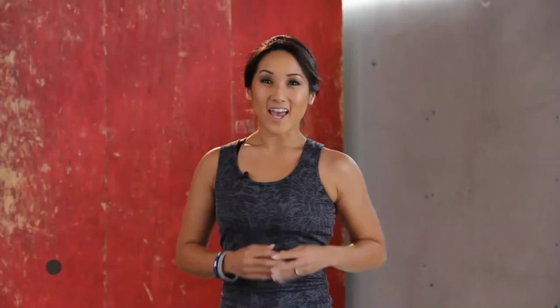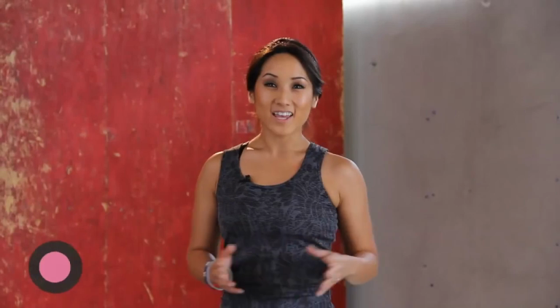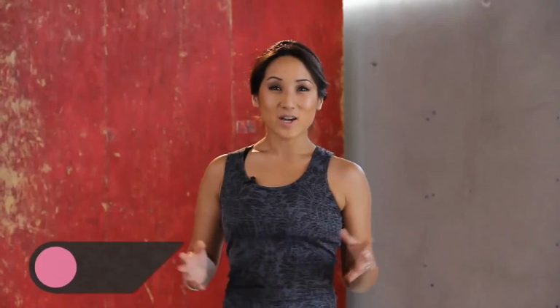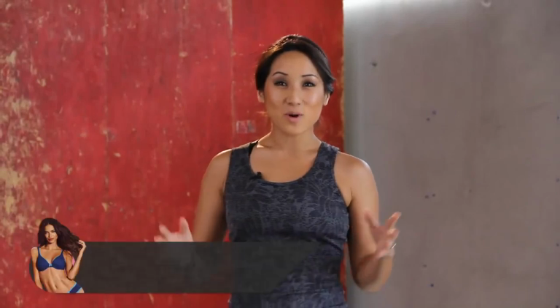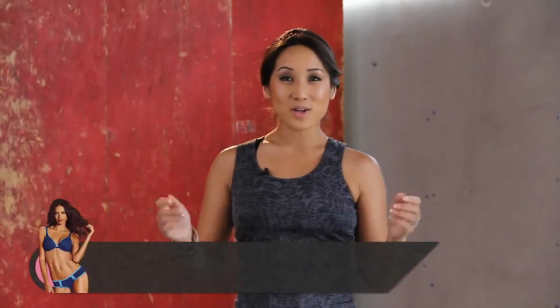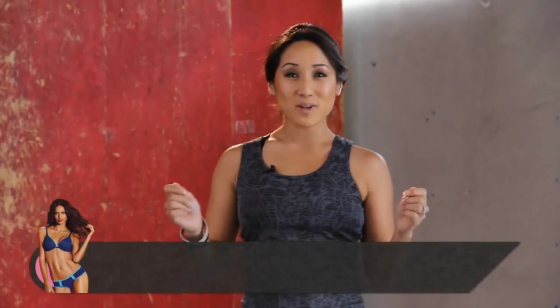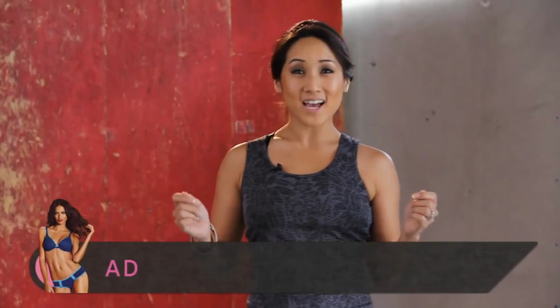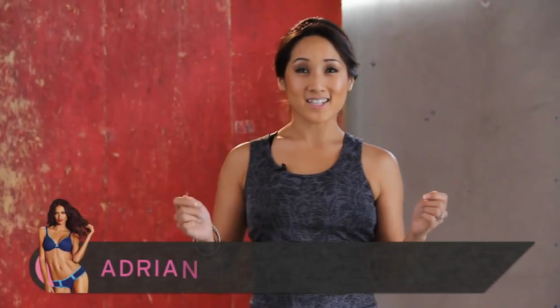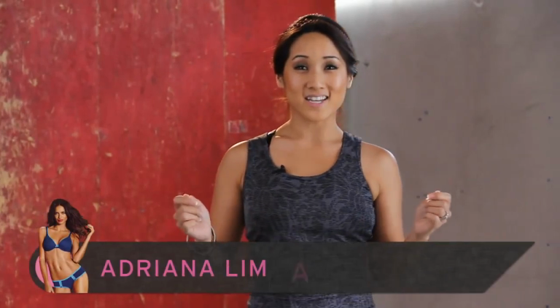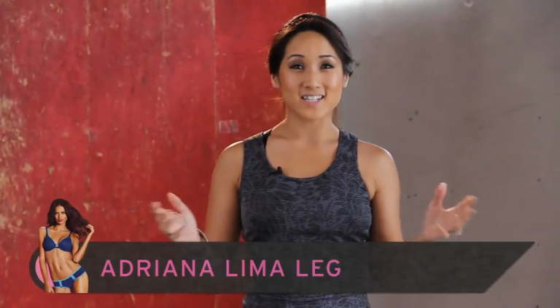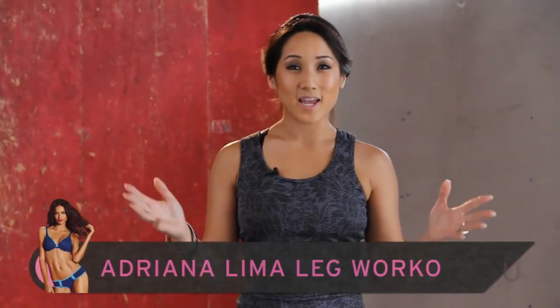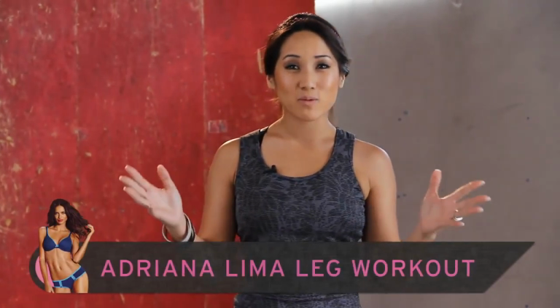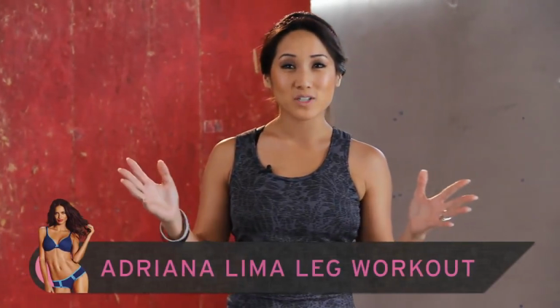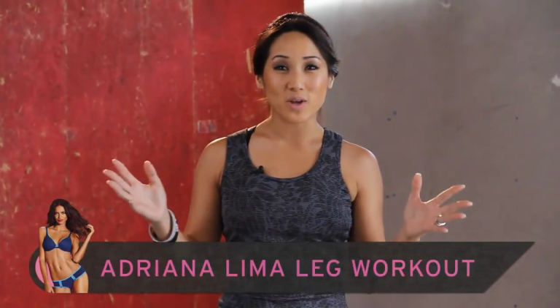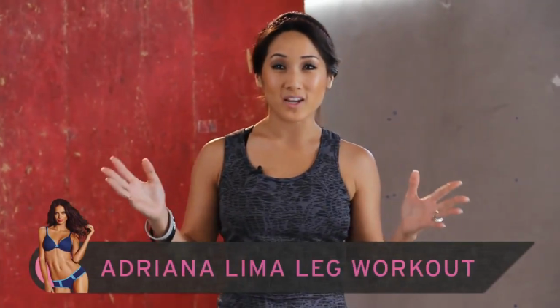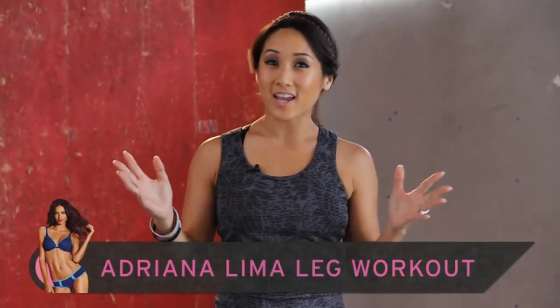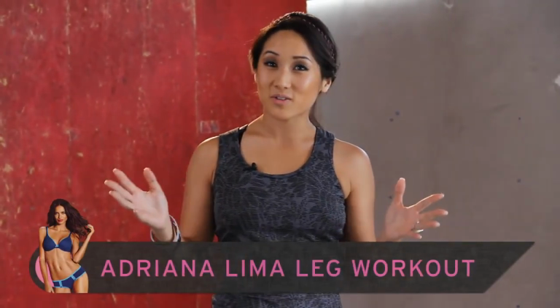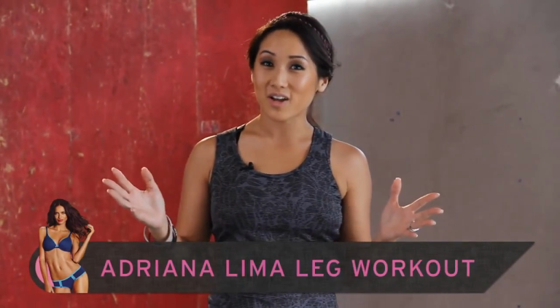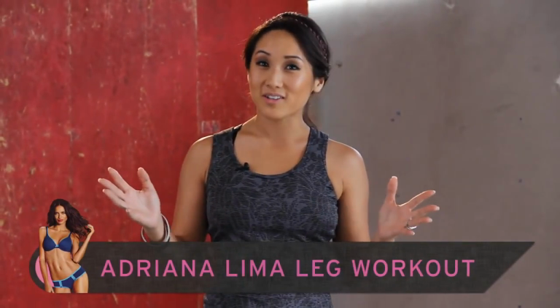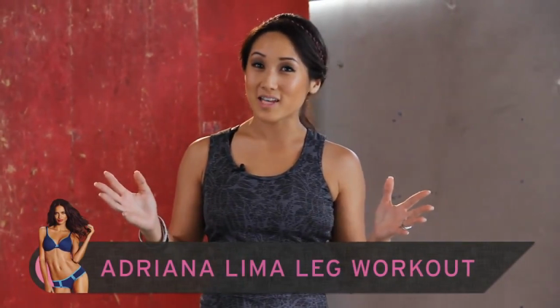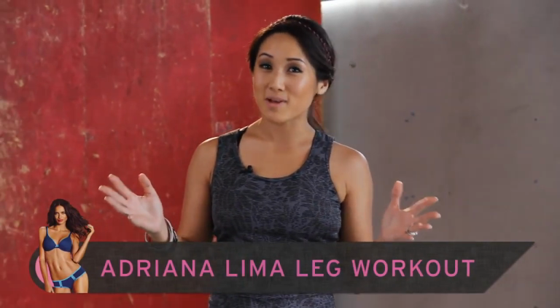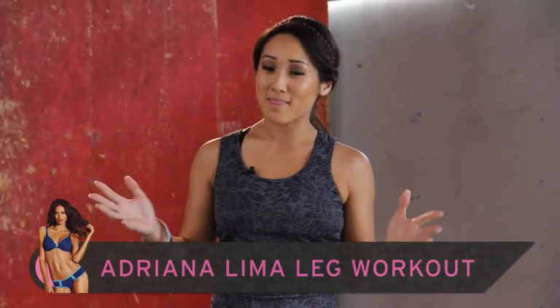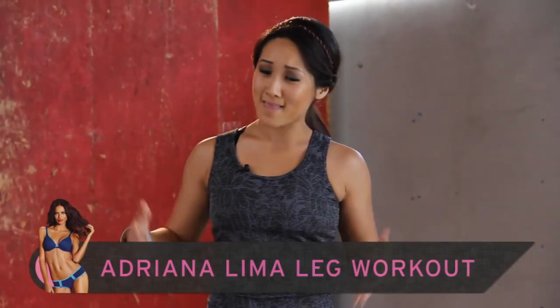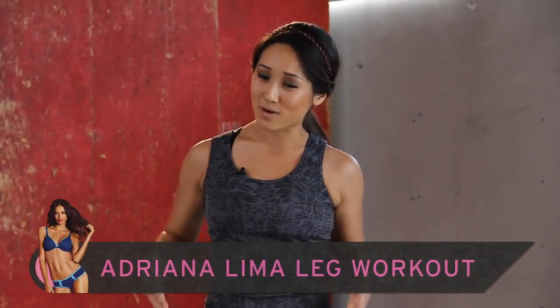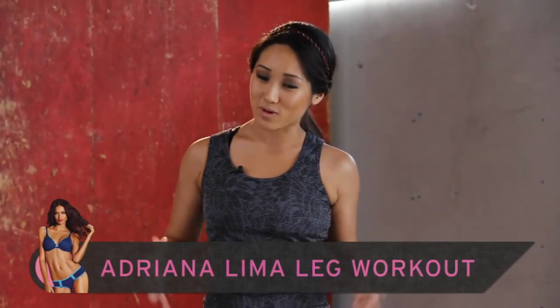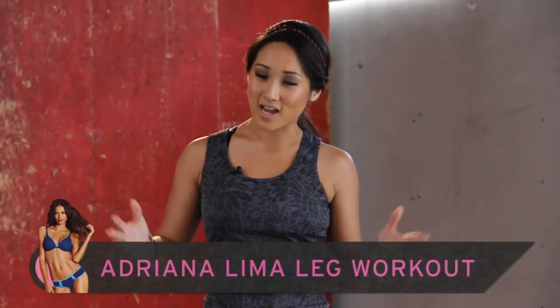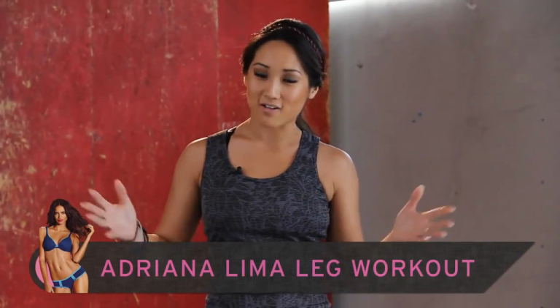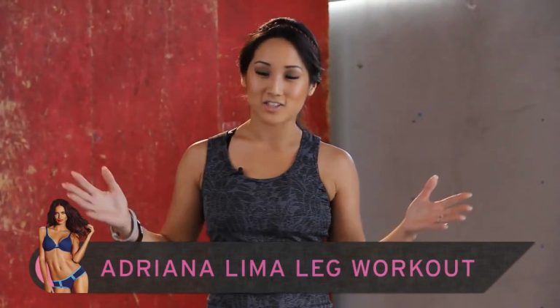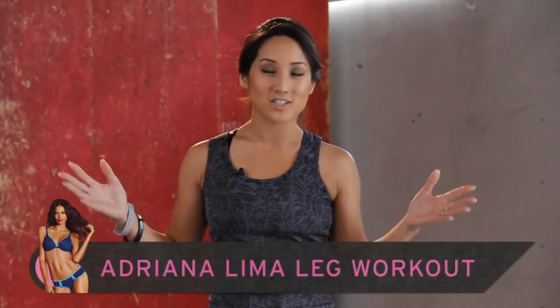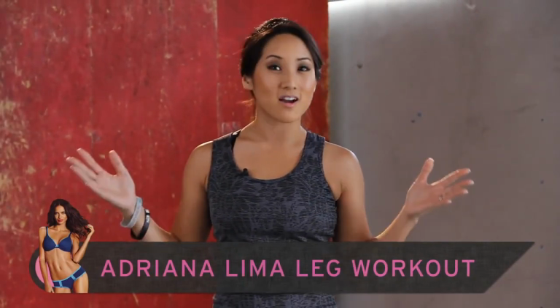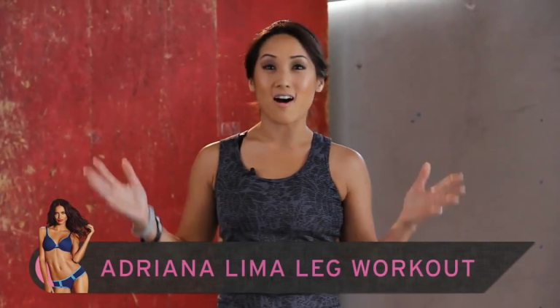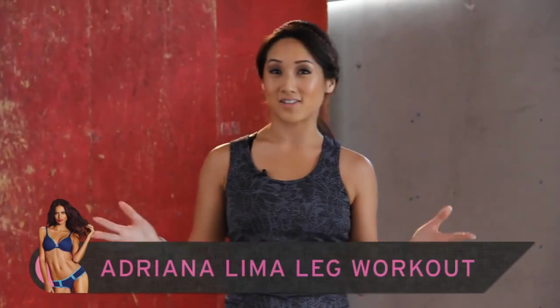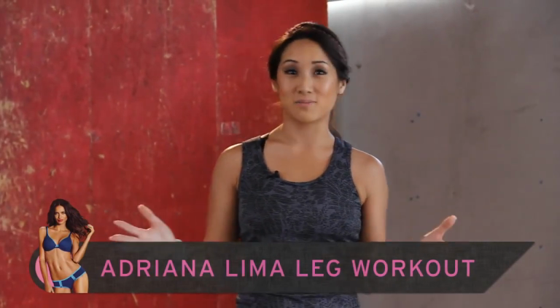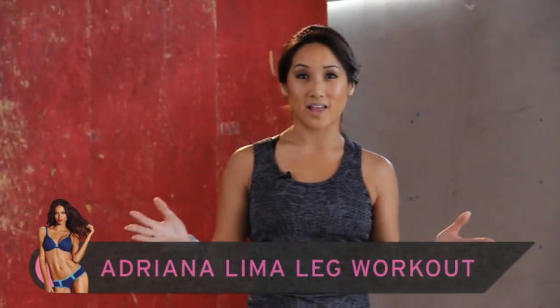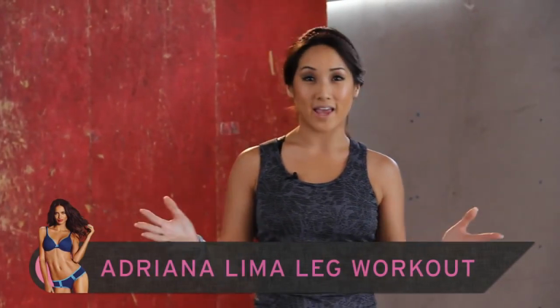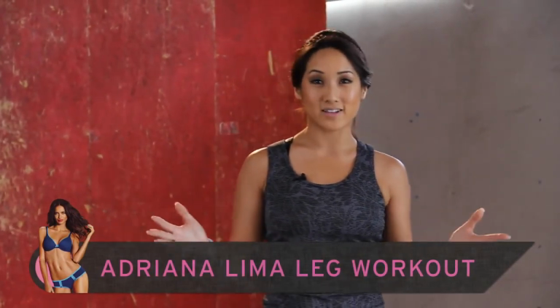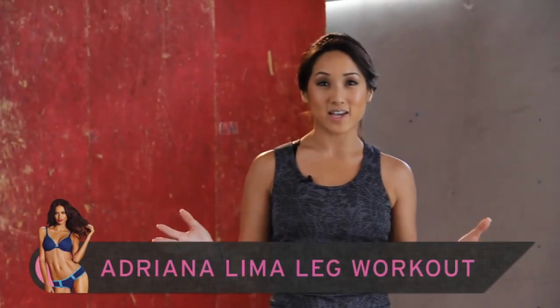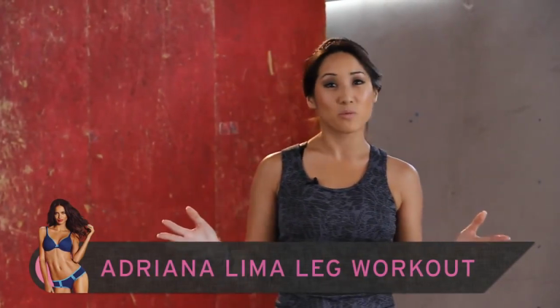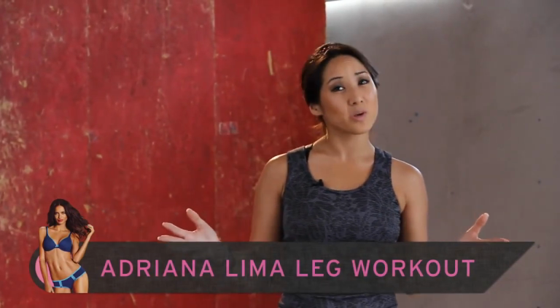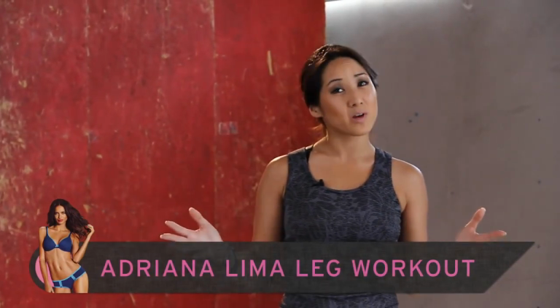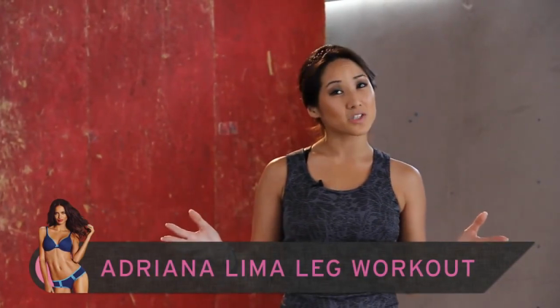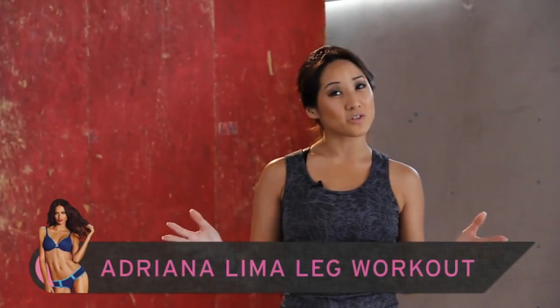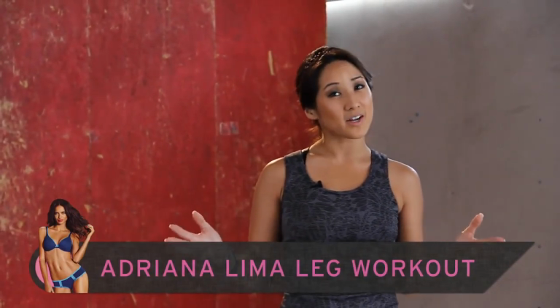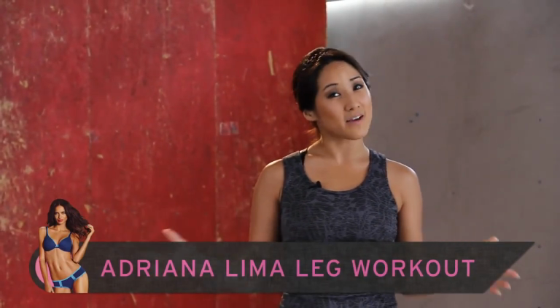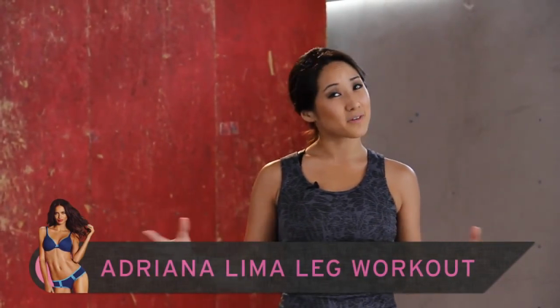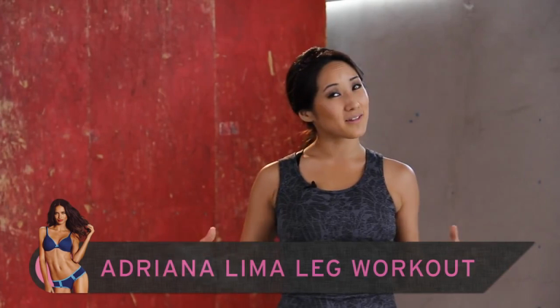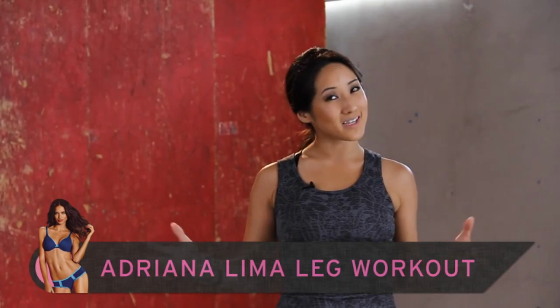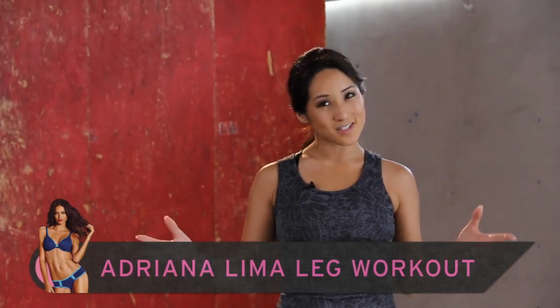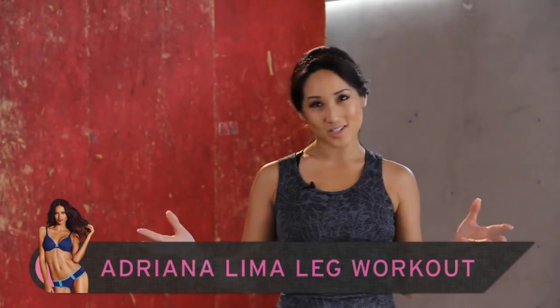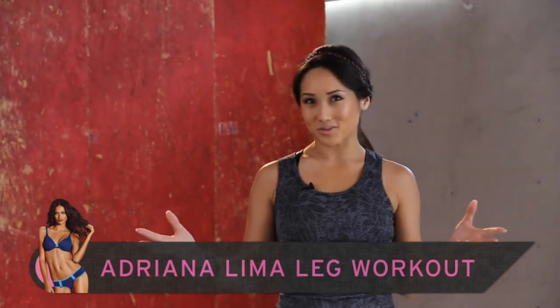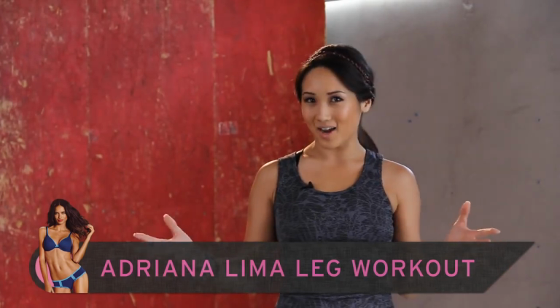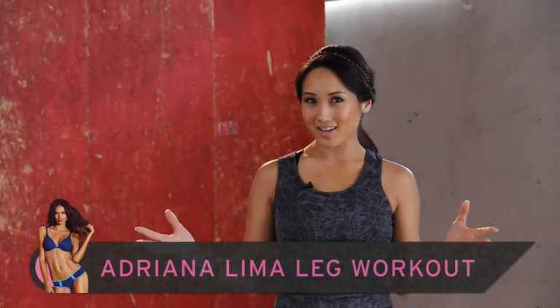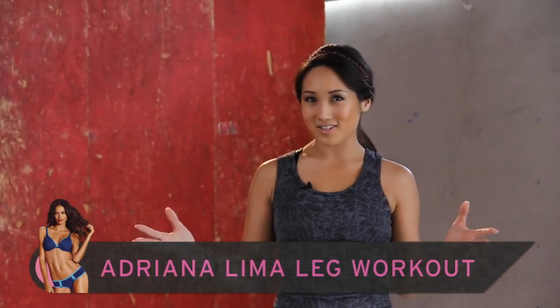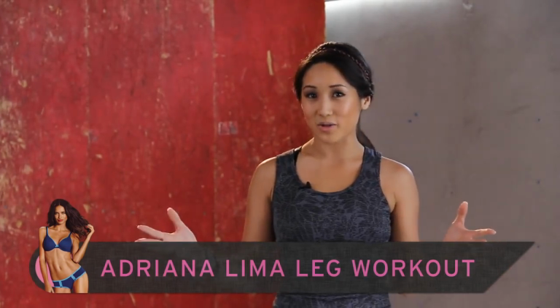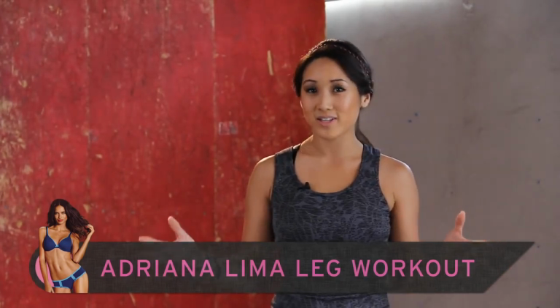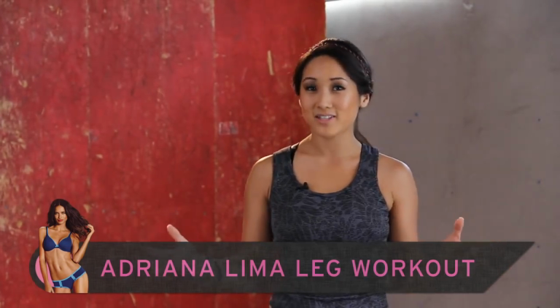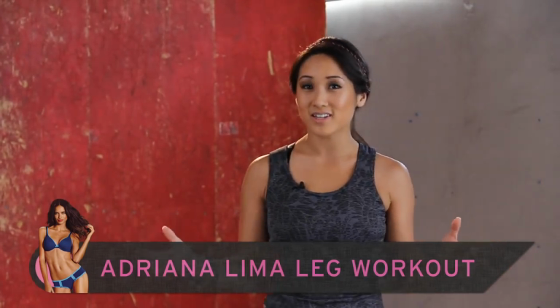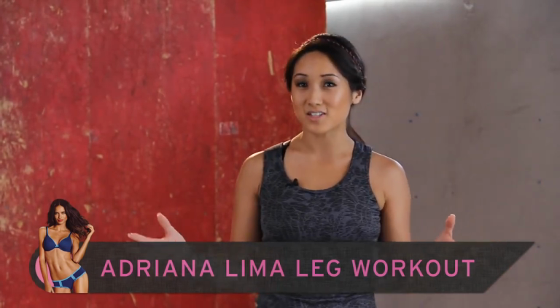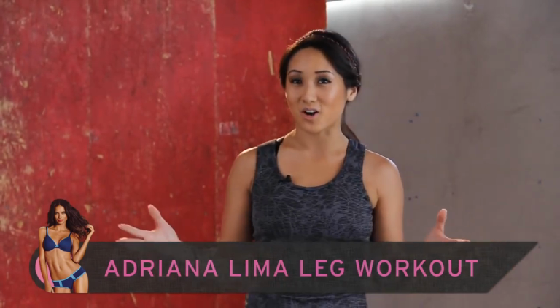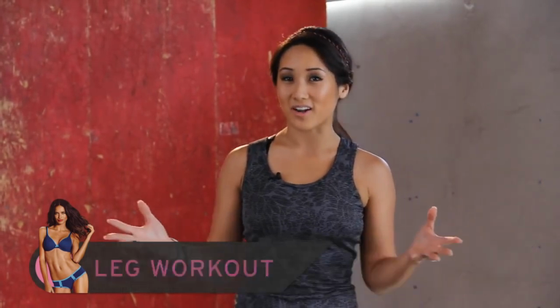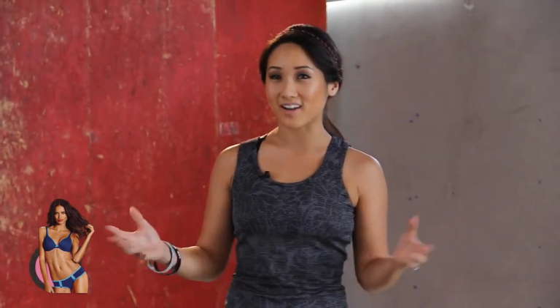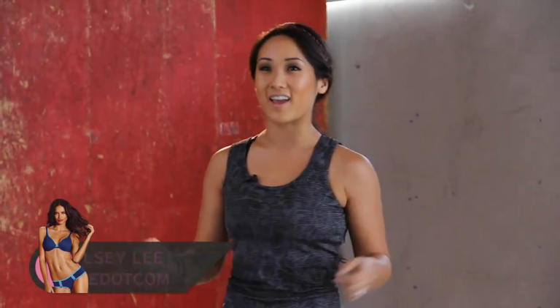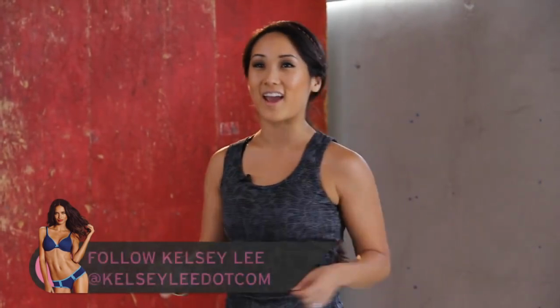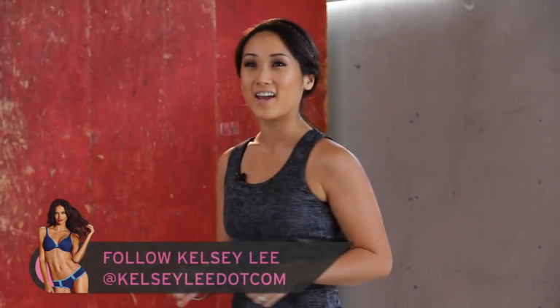Hey there, welcome to Exit. Today we're doing an Adriana Lima leg workout because she's got awesome legs and we want to try to have good legs too, right? So let's get started.